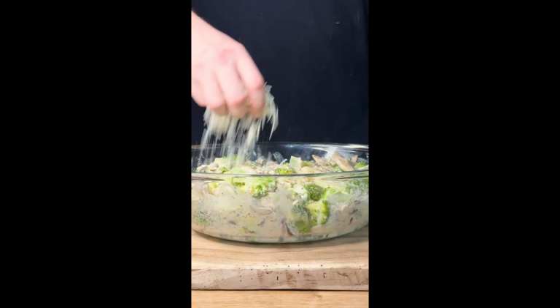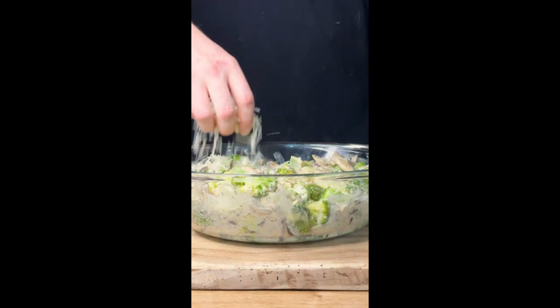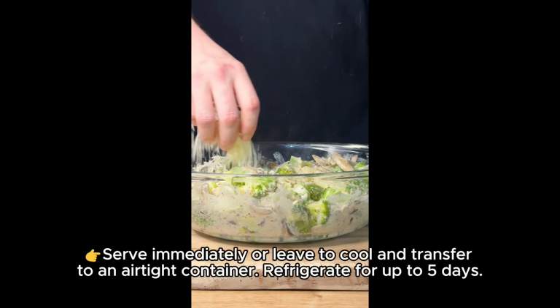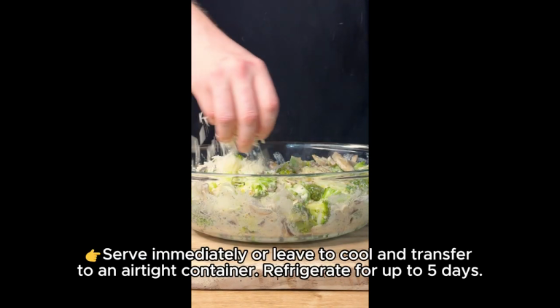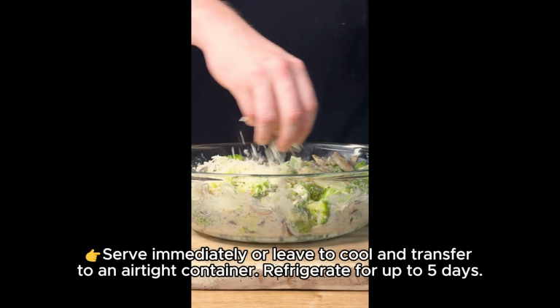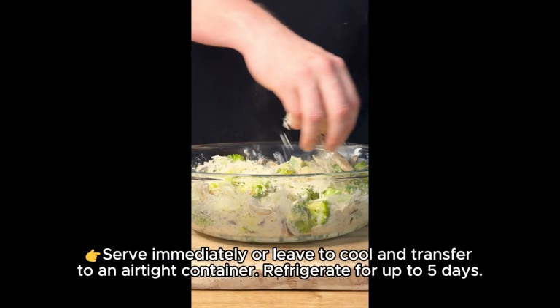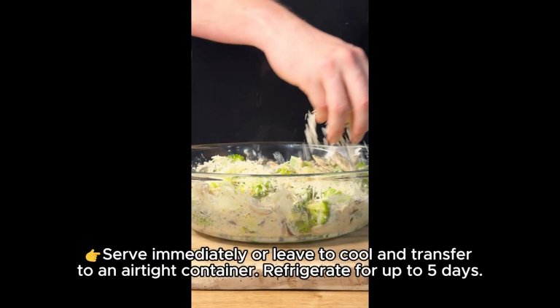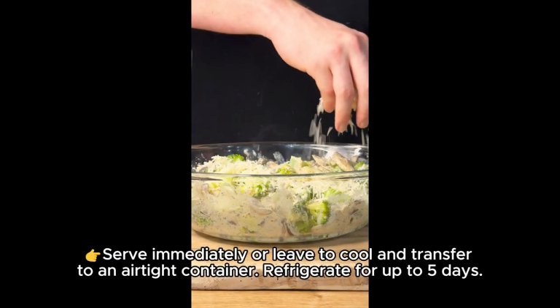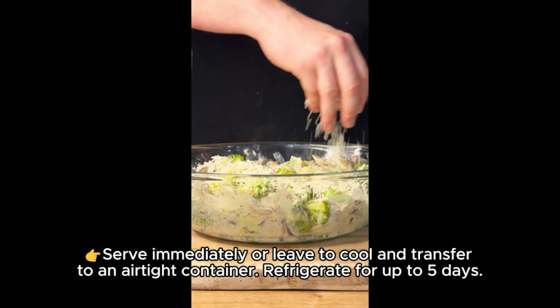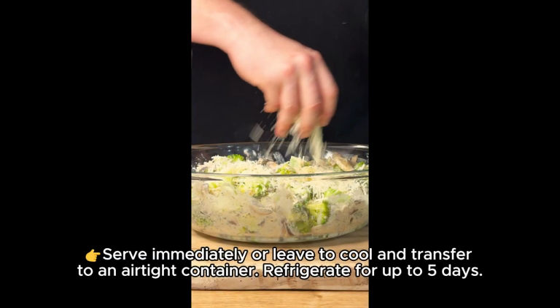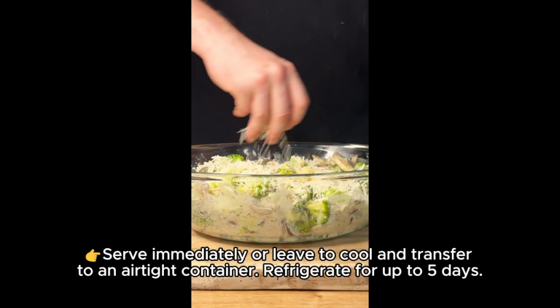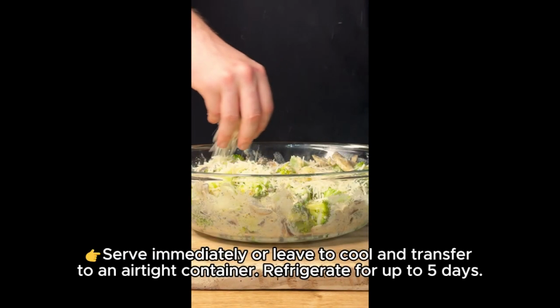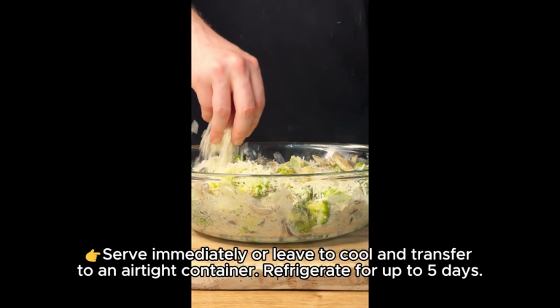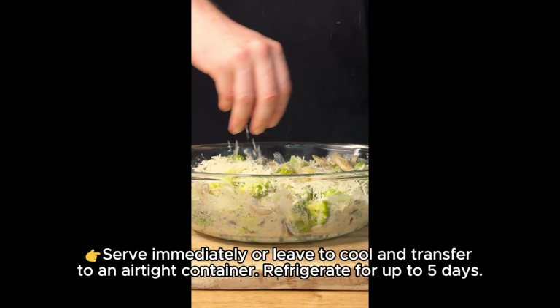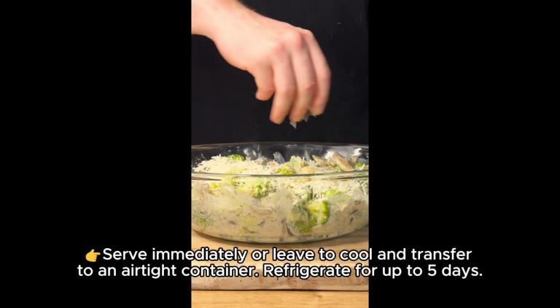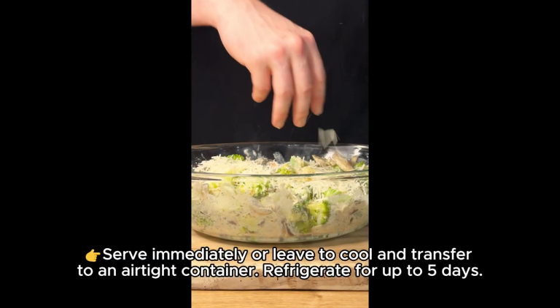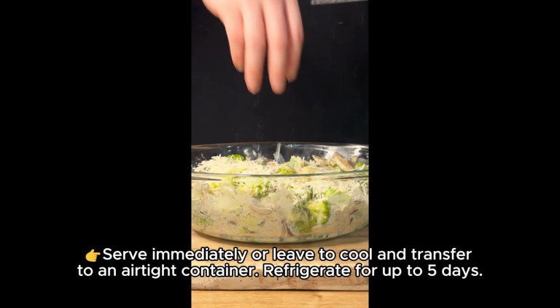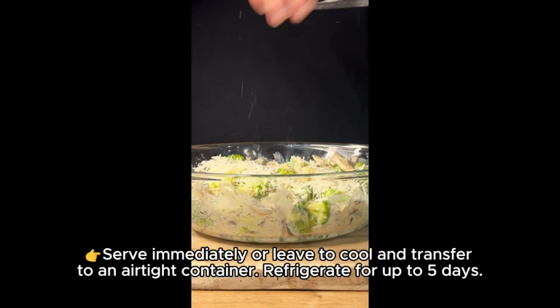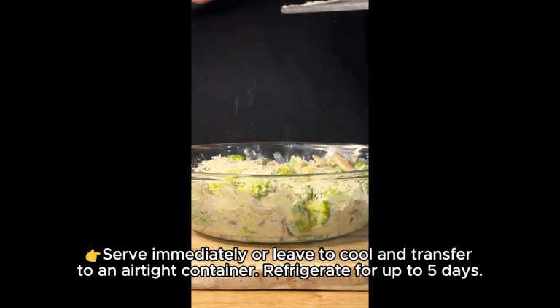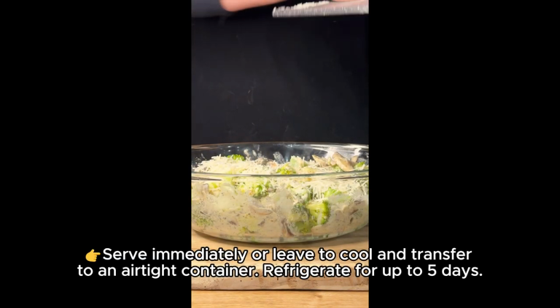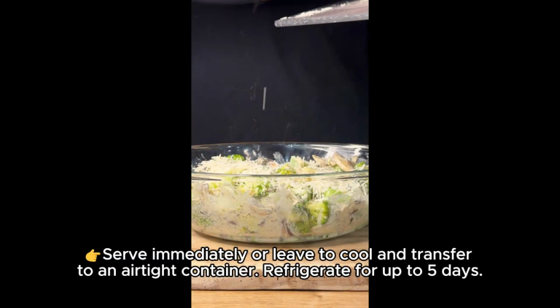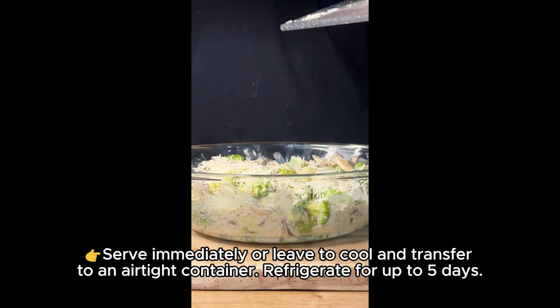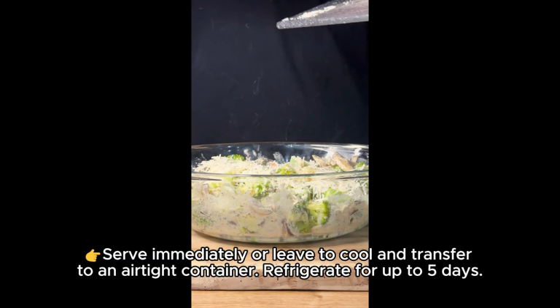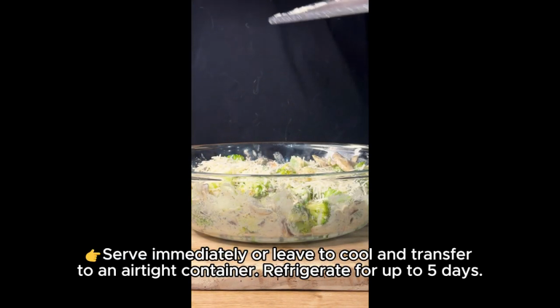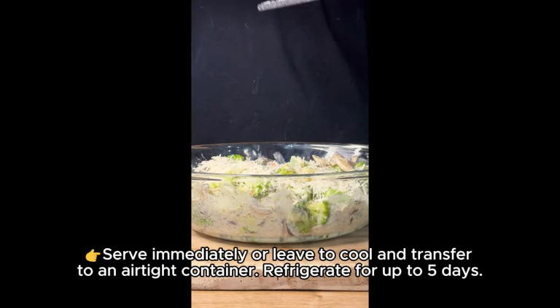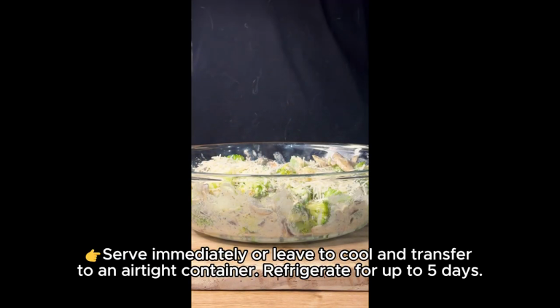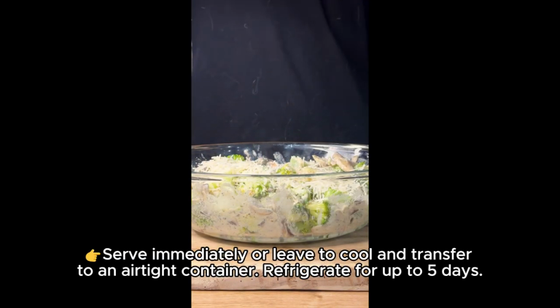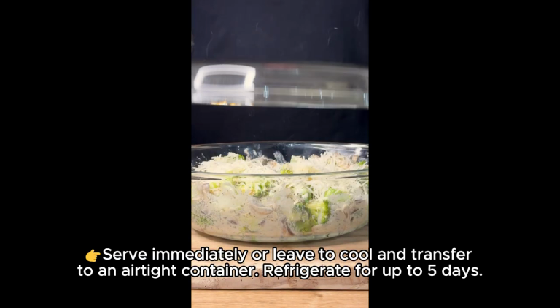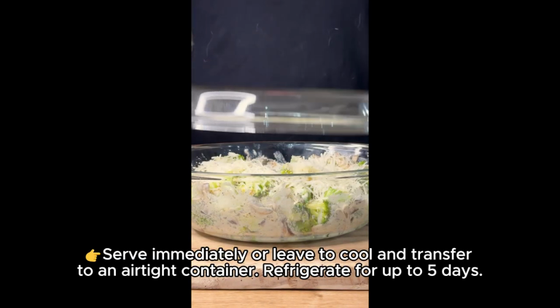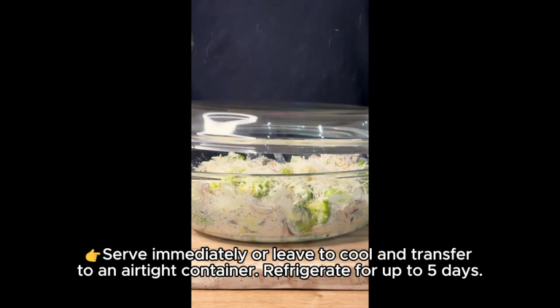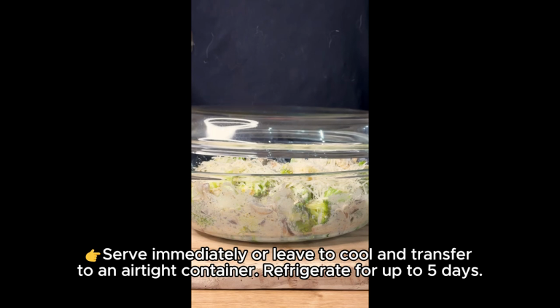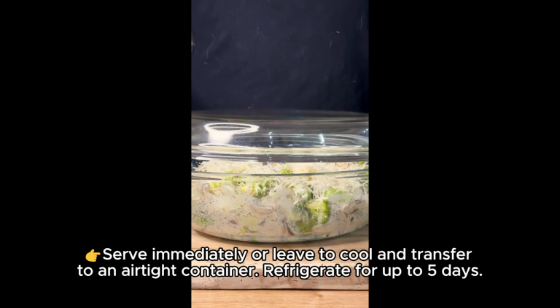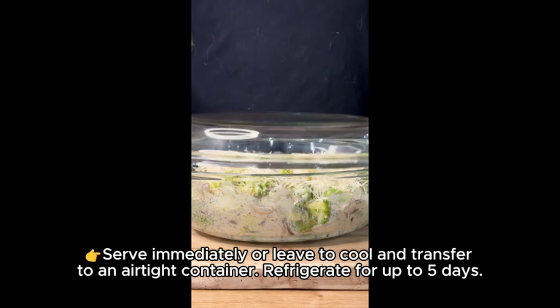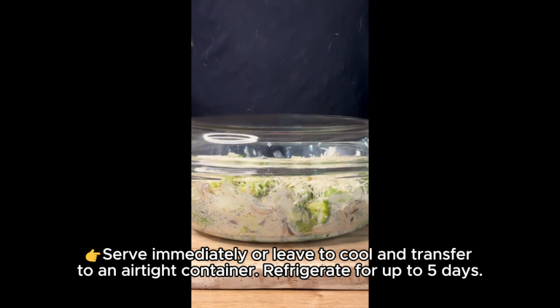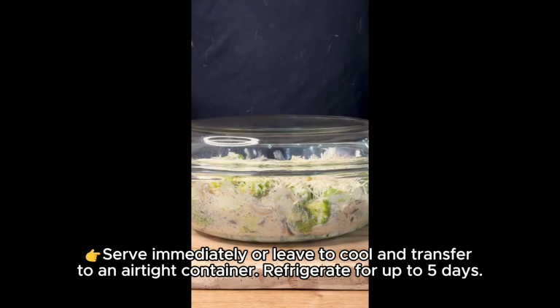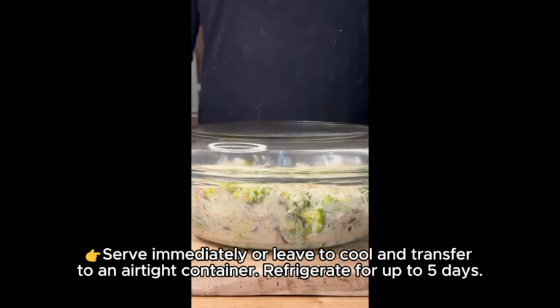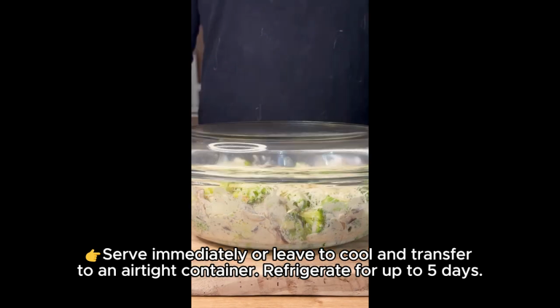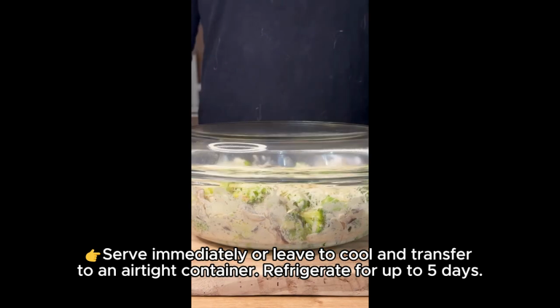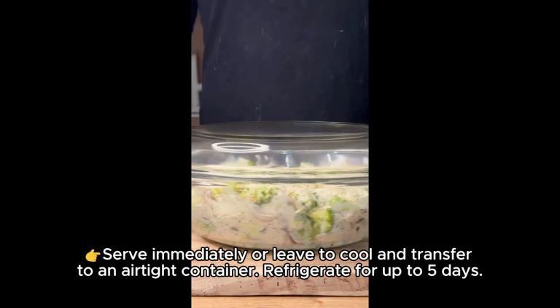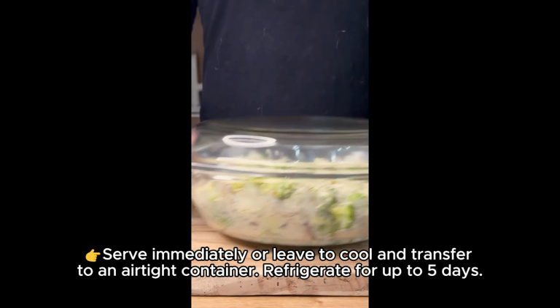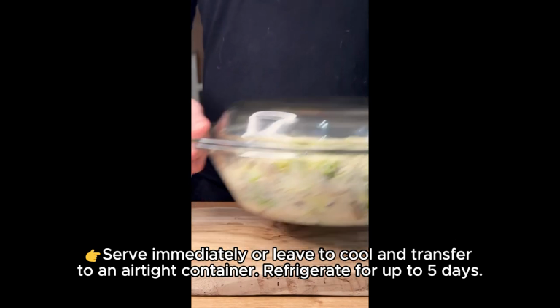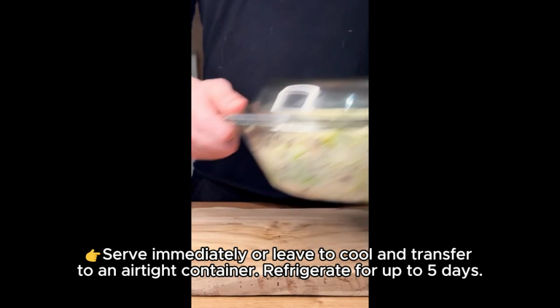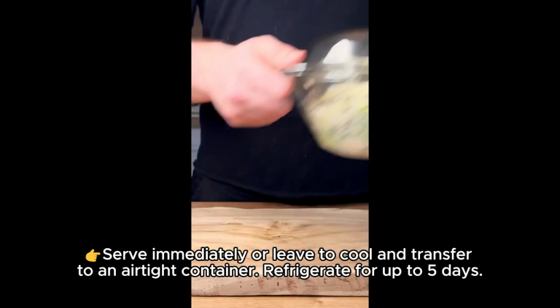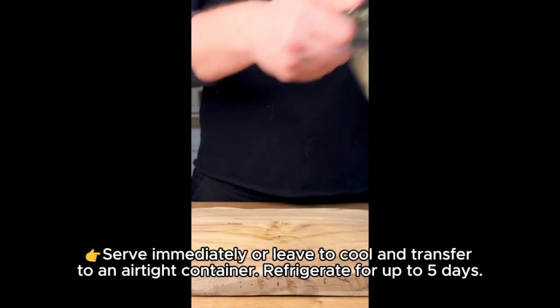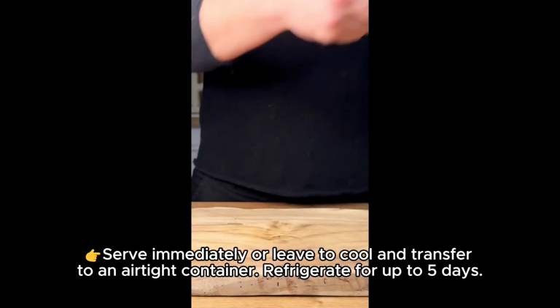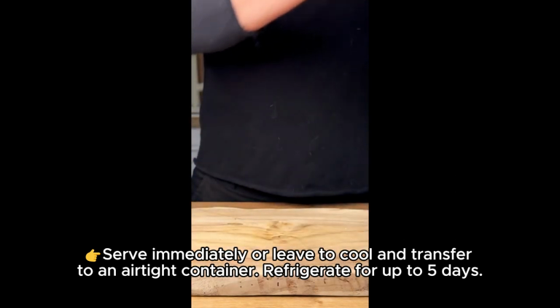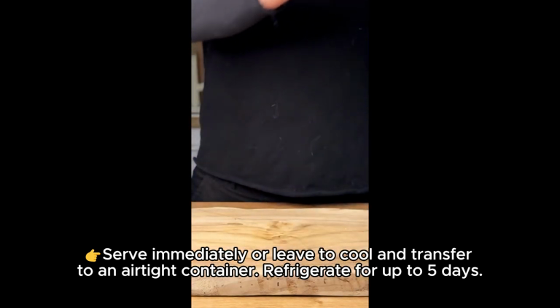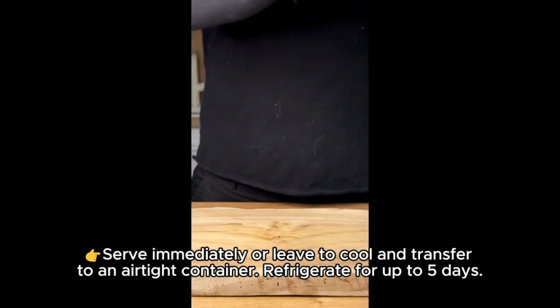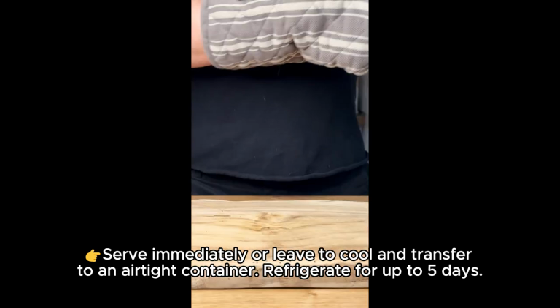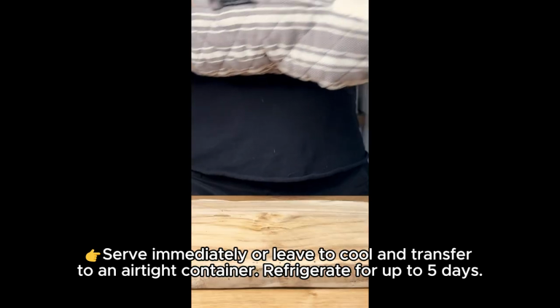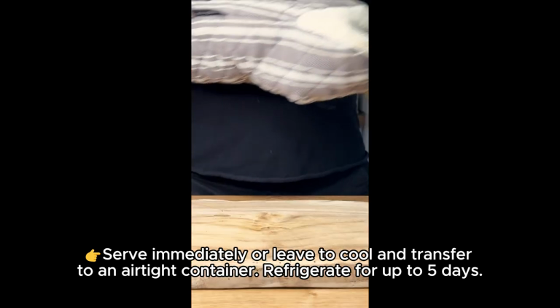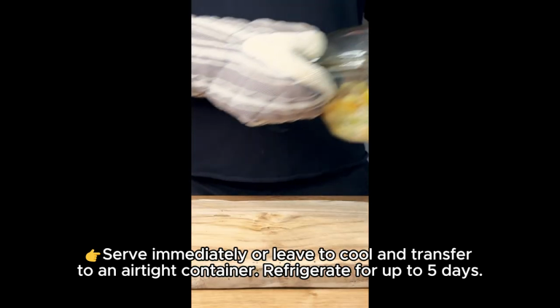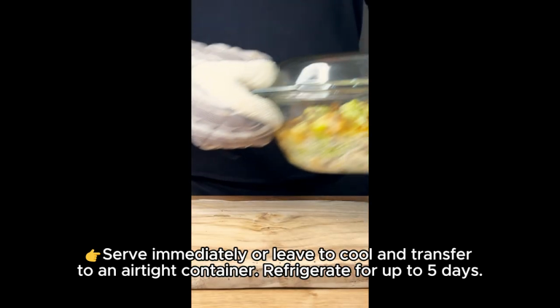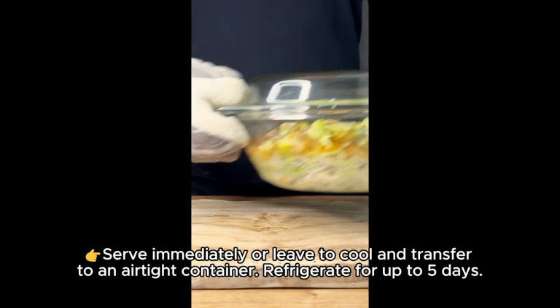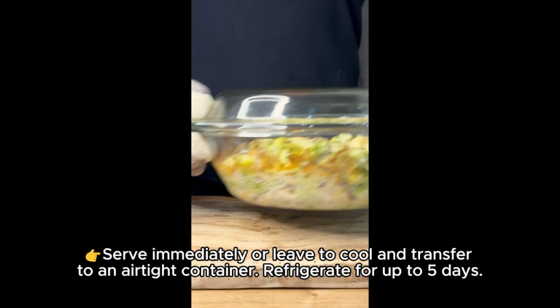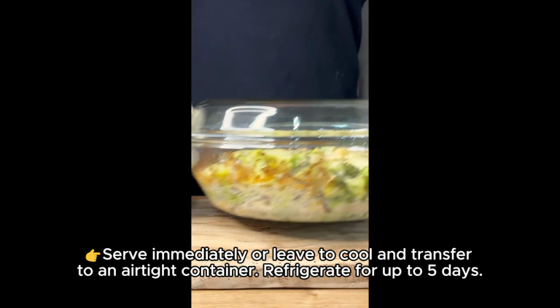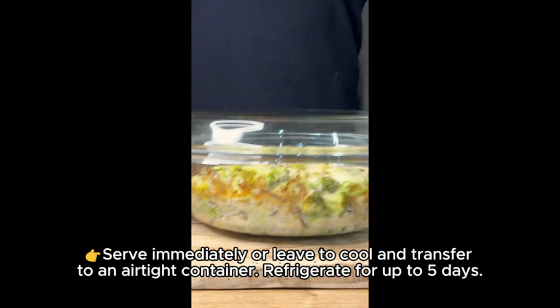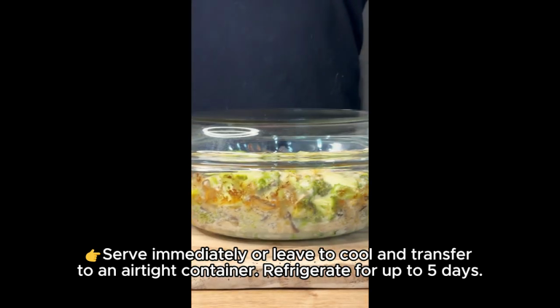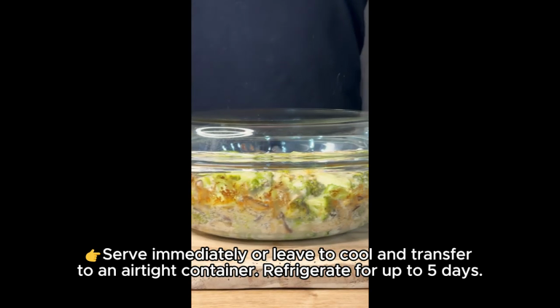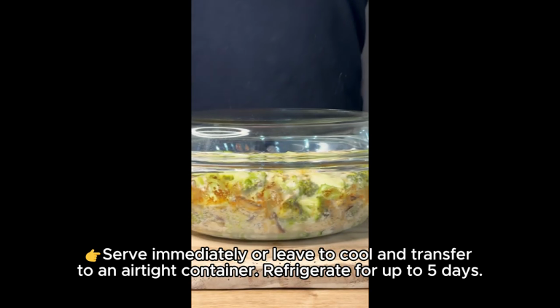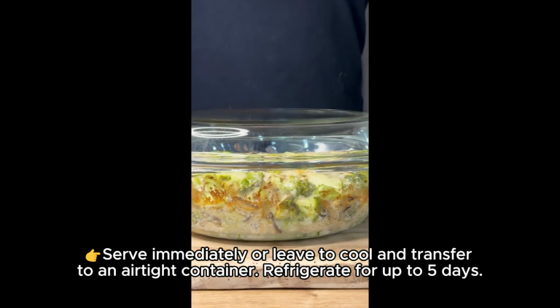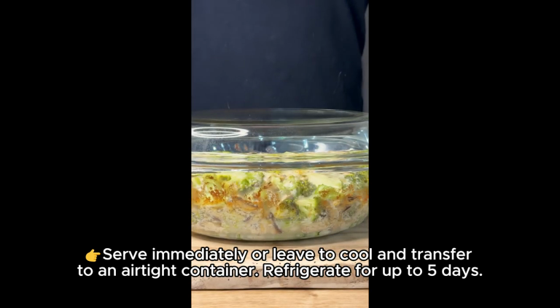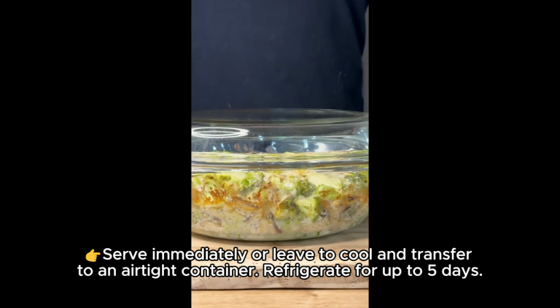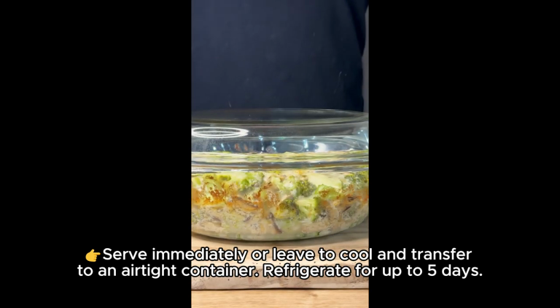Serve immediately or leave to cool and transfer to an airtight container. Refrigerate for up to 5 days.